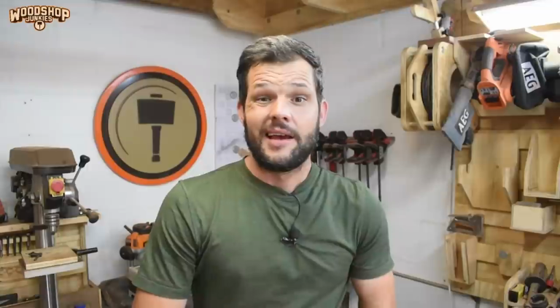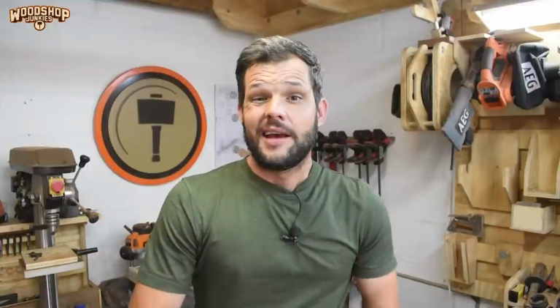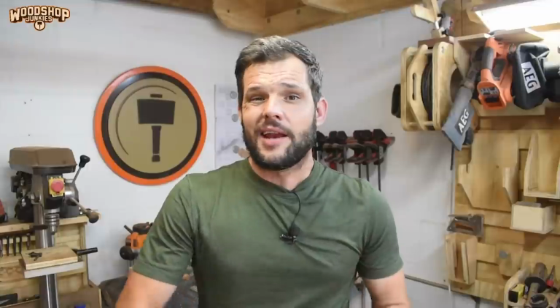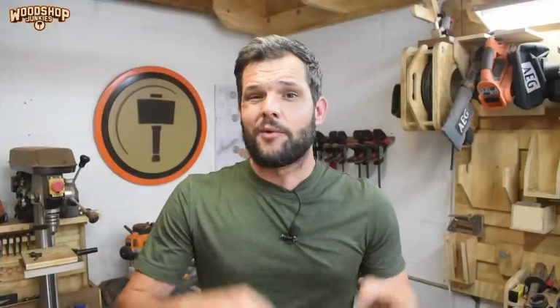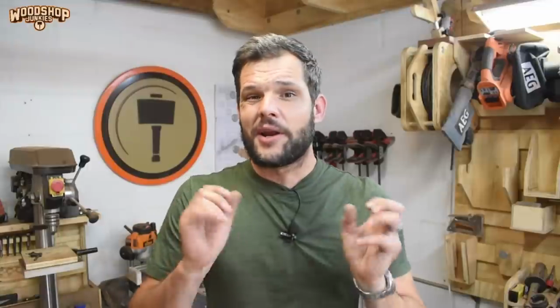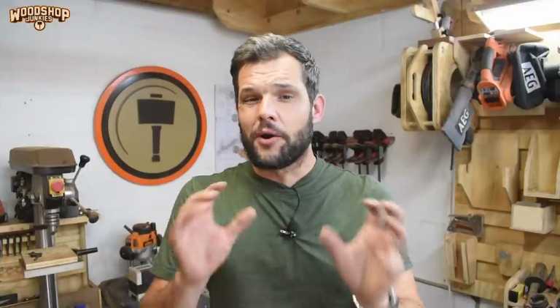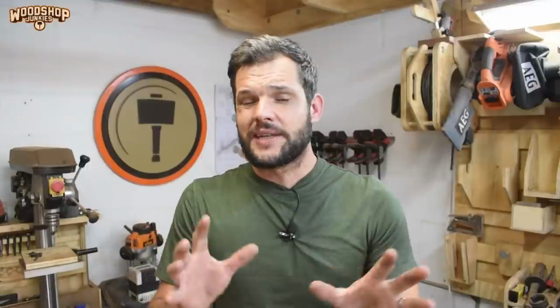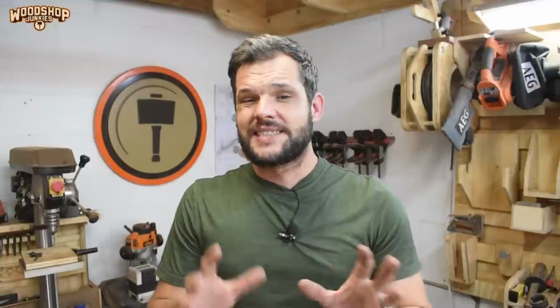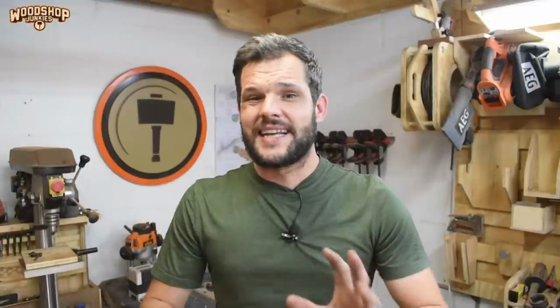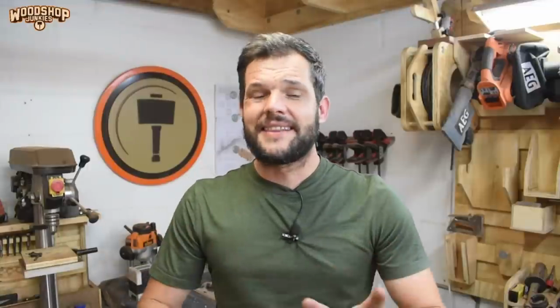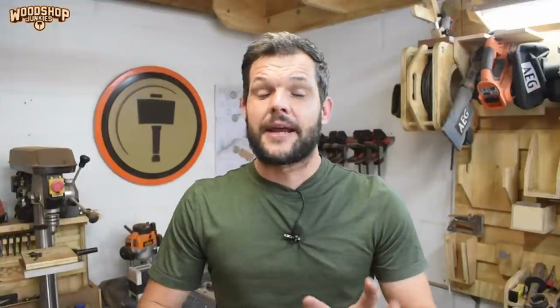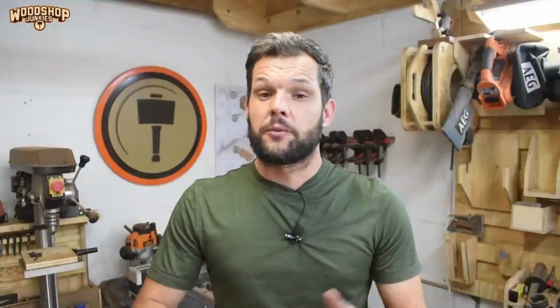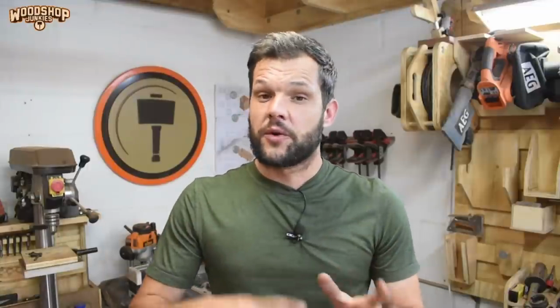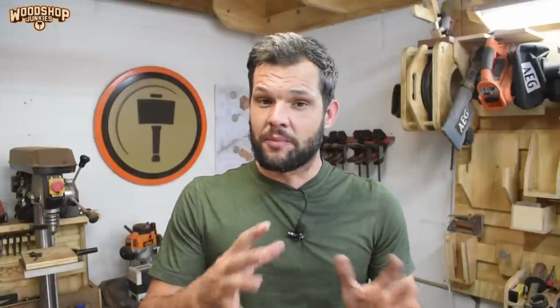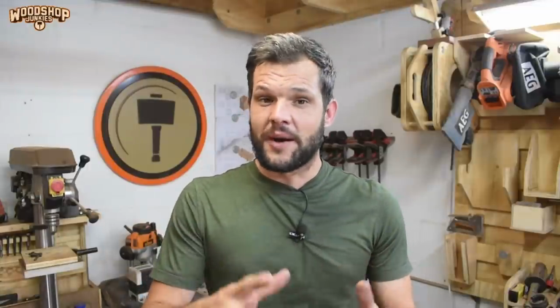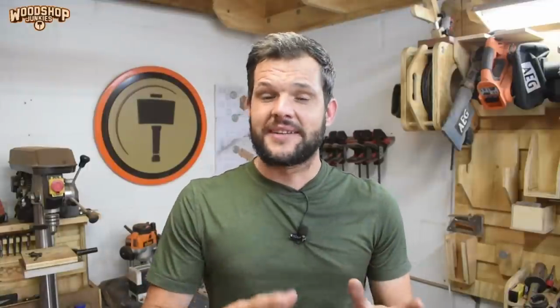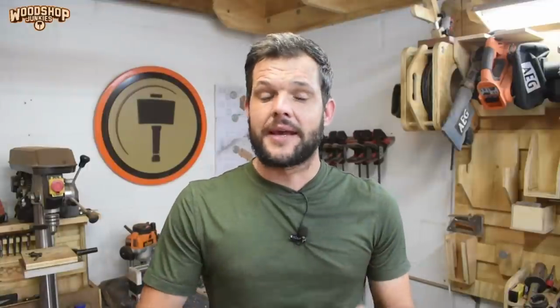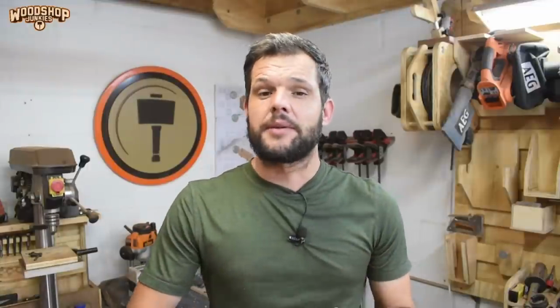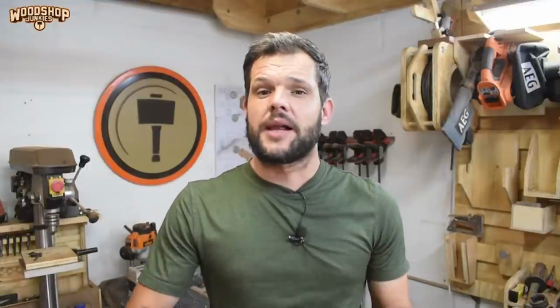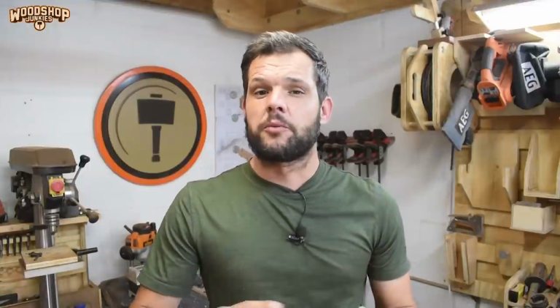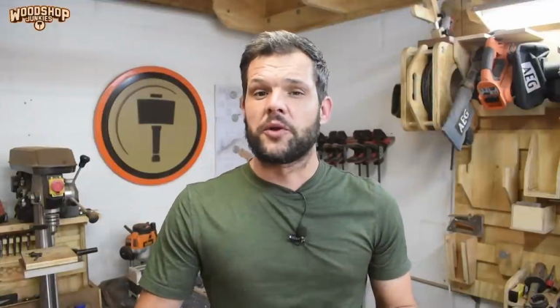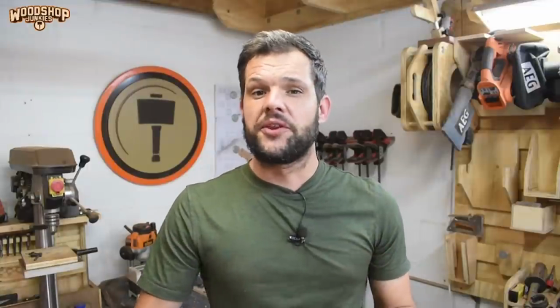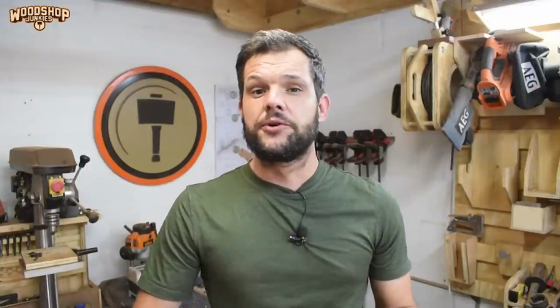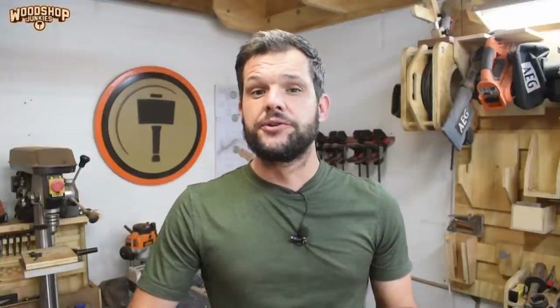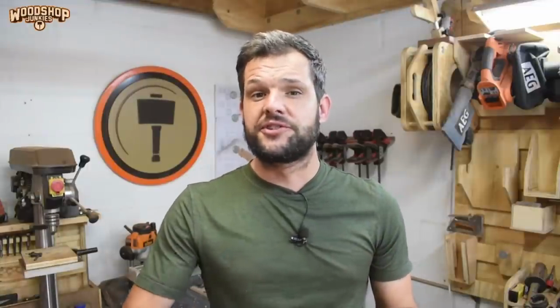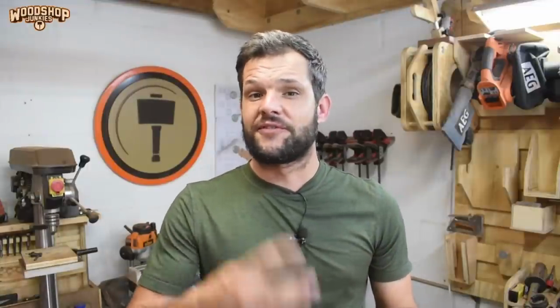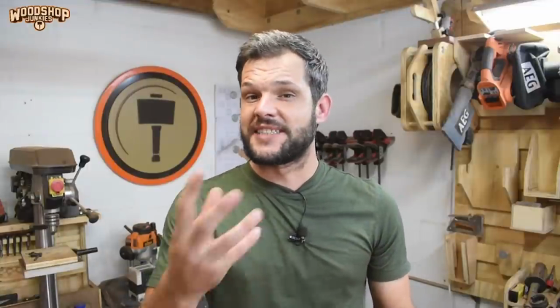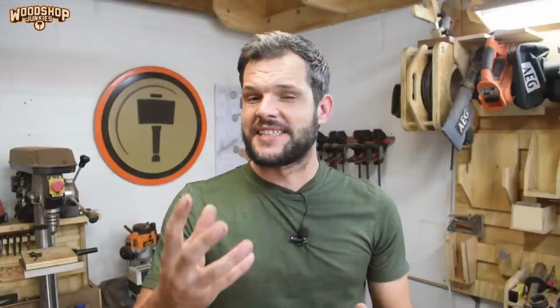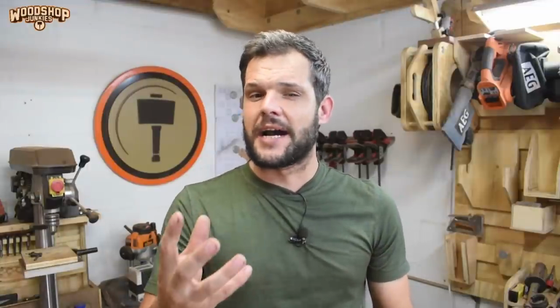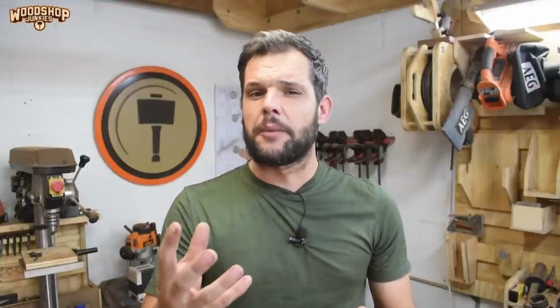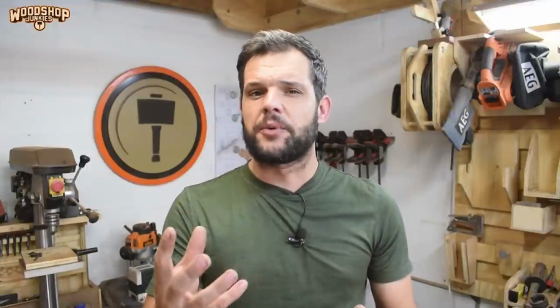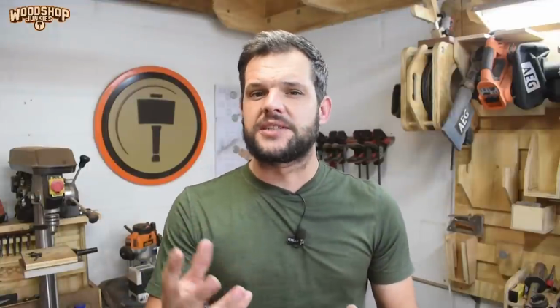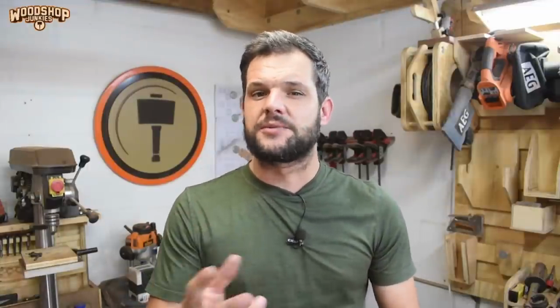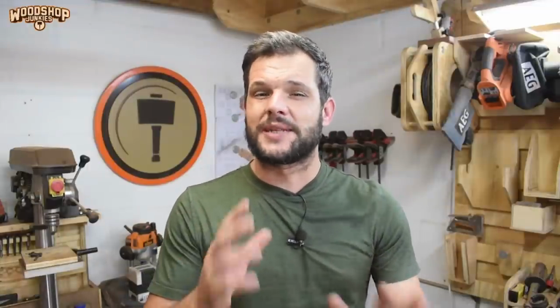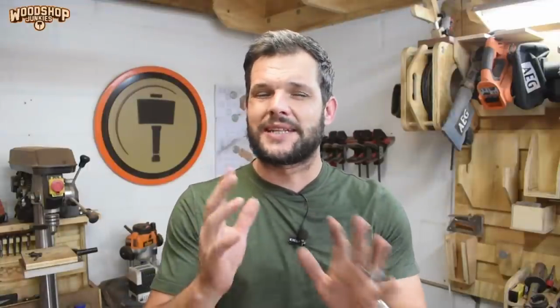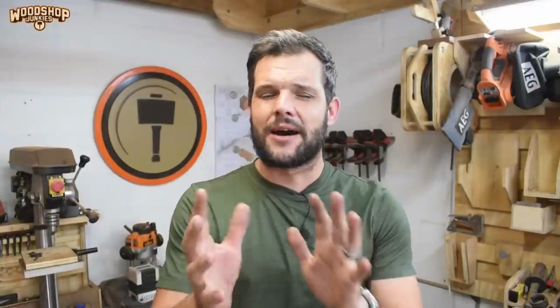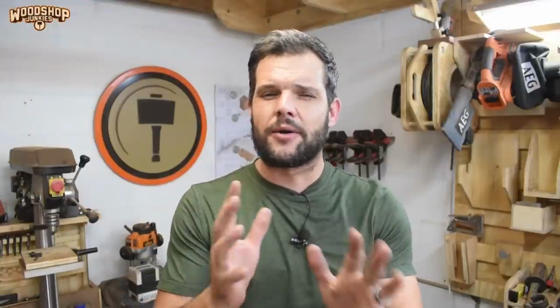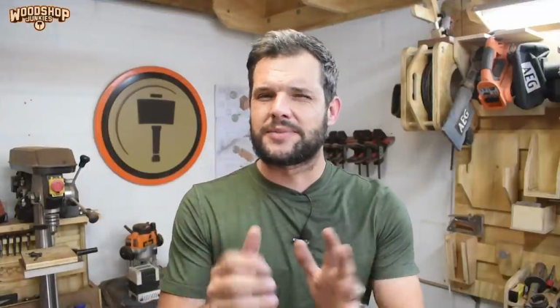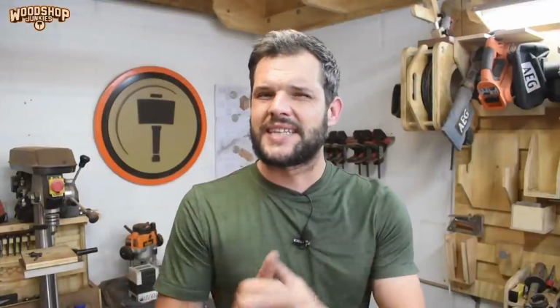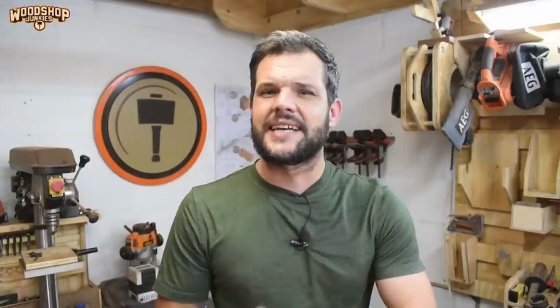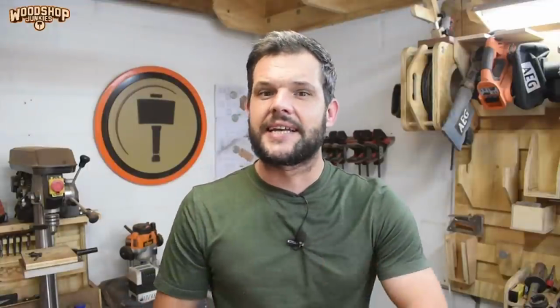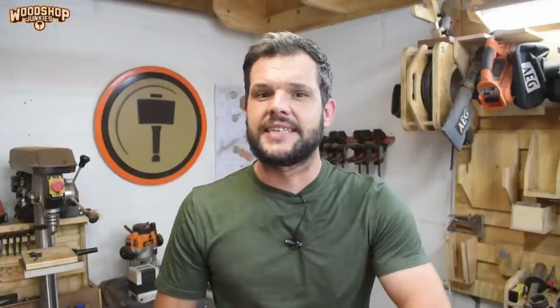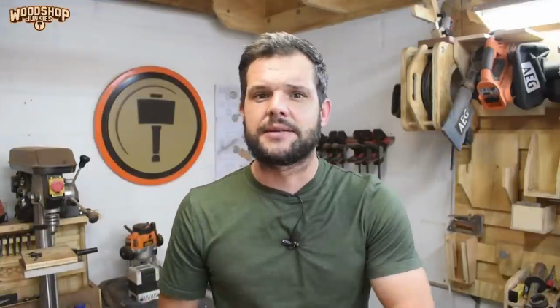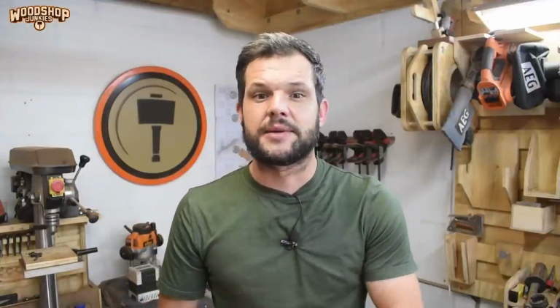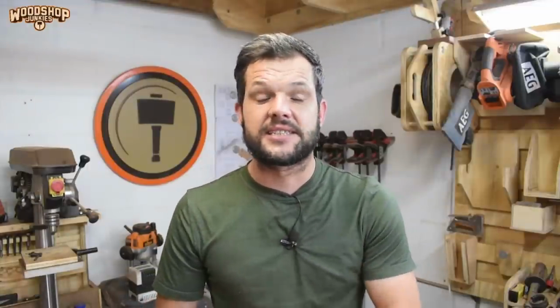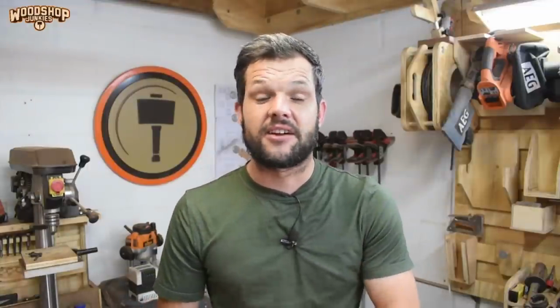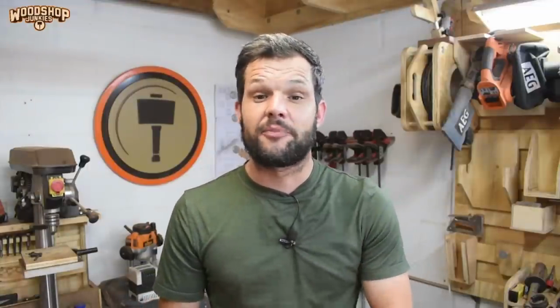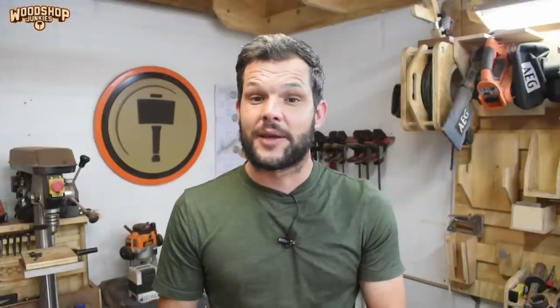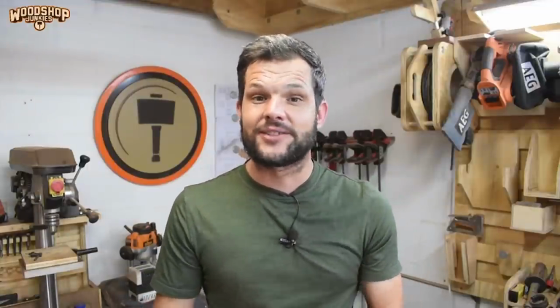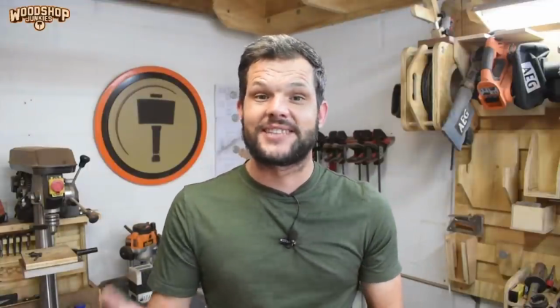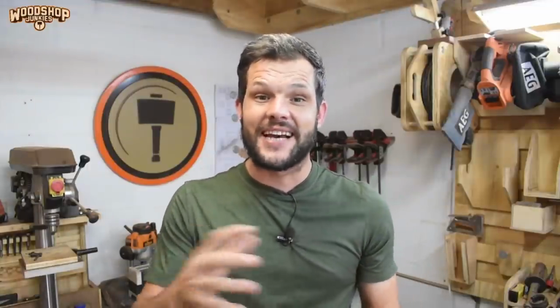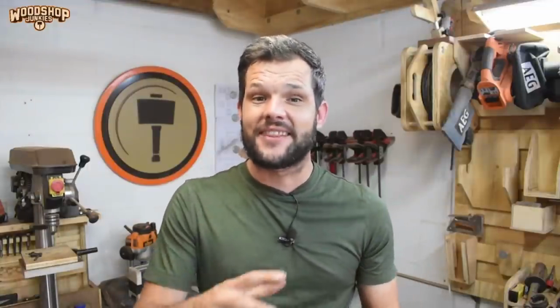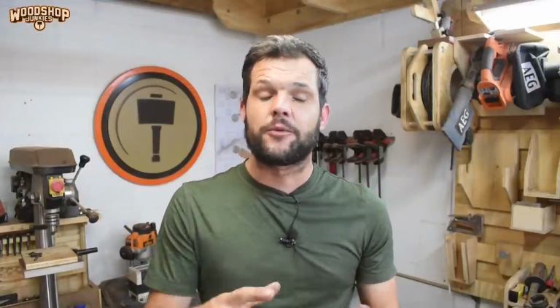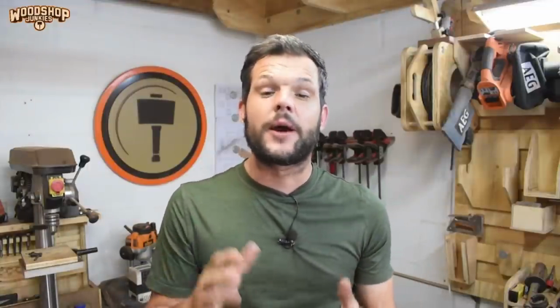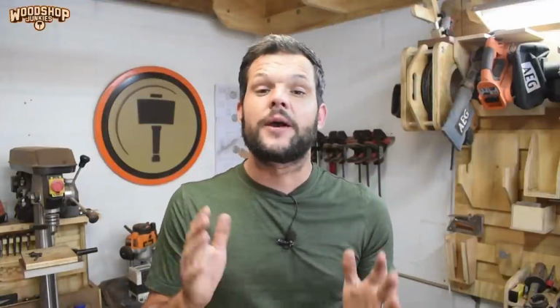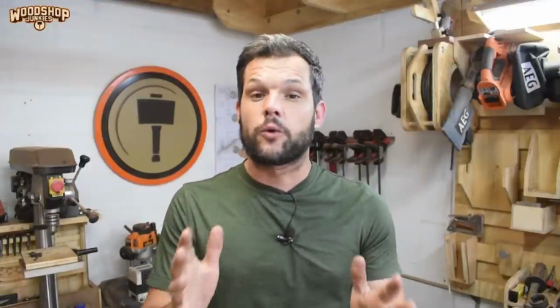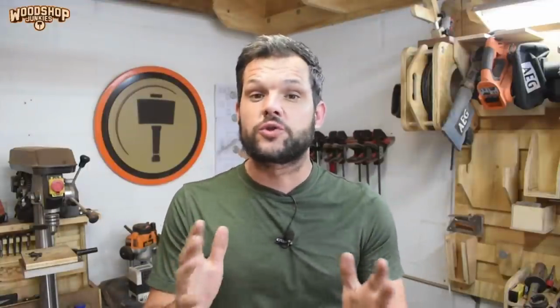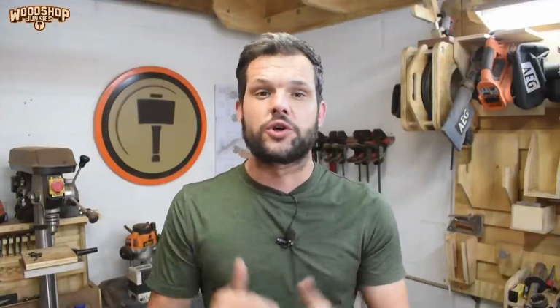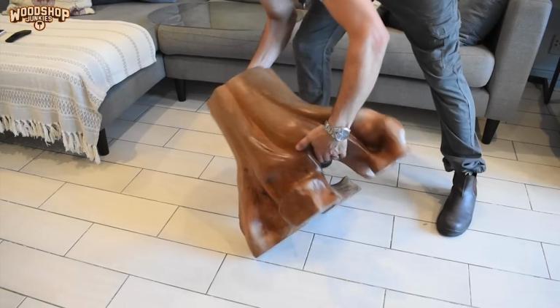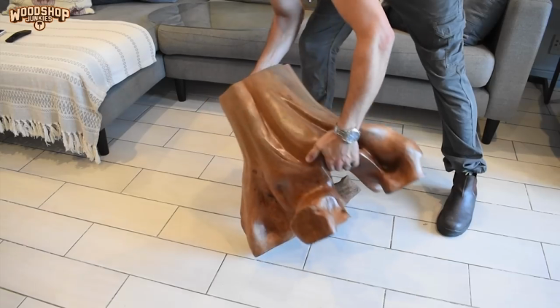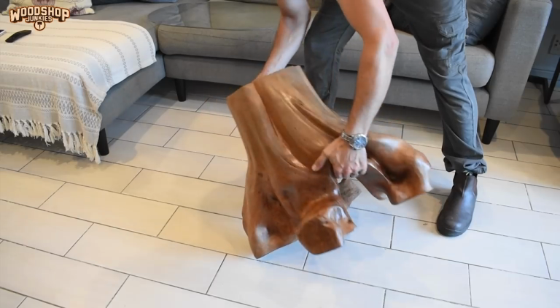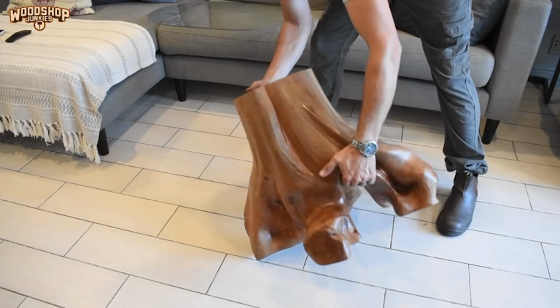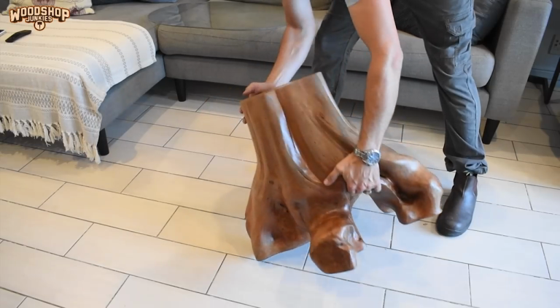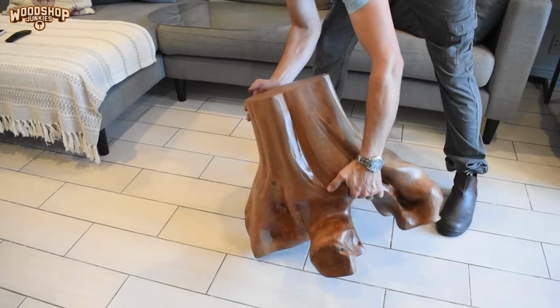I know I said that with my table I want the roots facing upwards, but now I'm second-guessing myself because the other way also looks good.